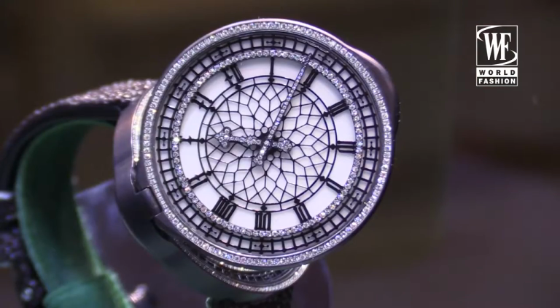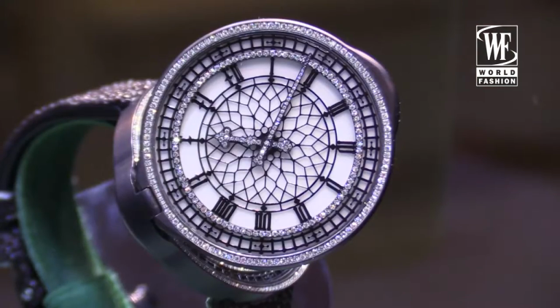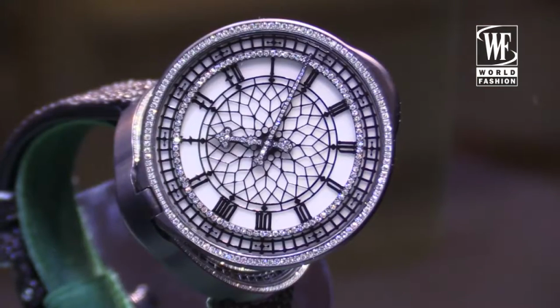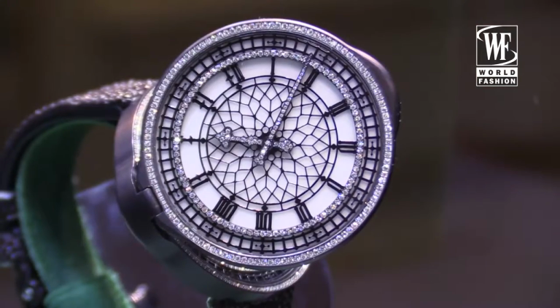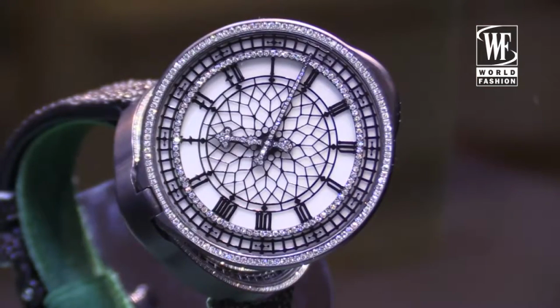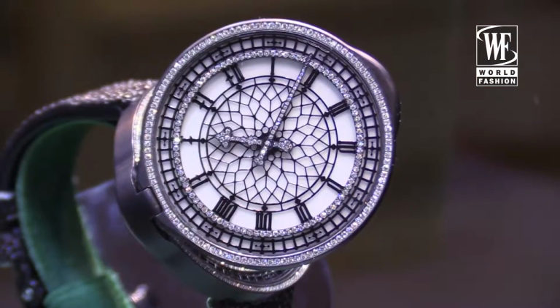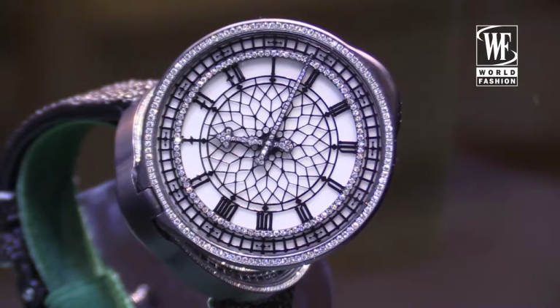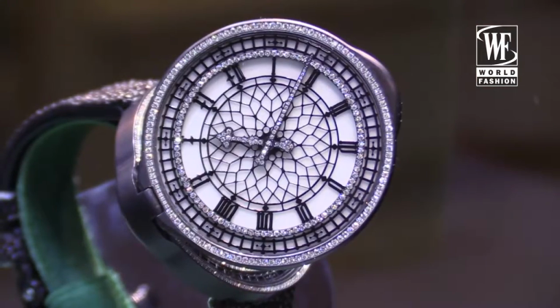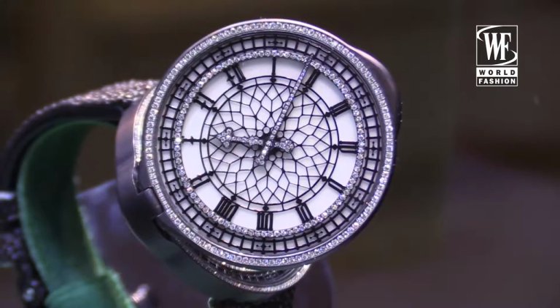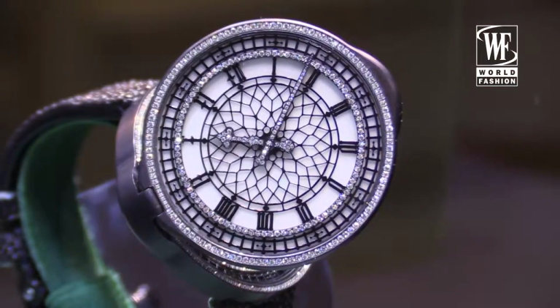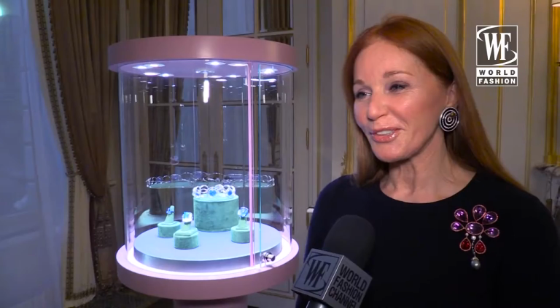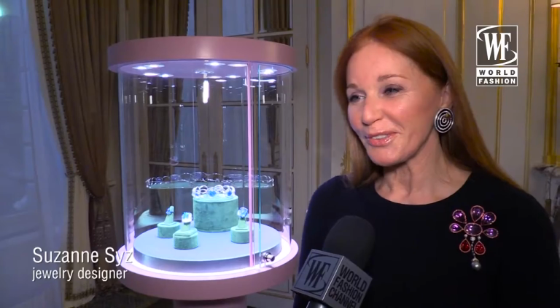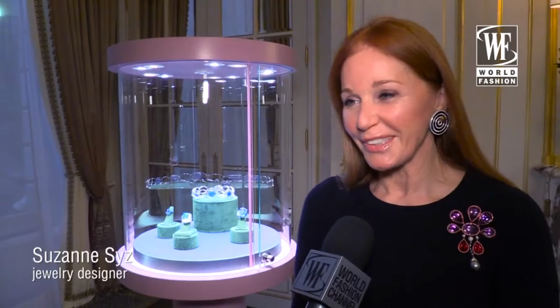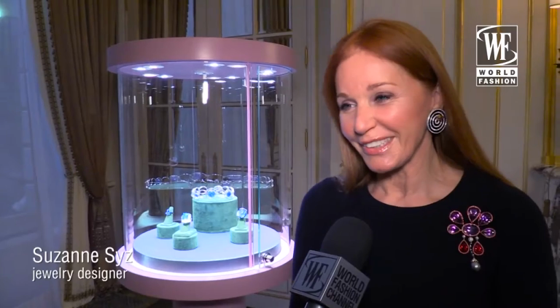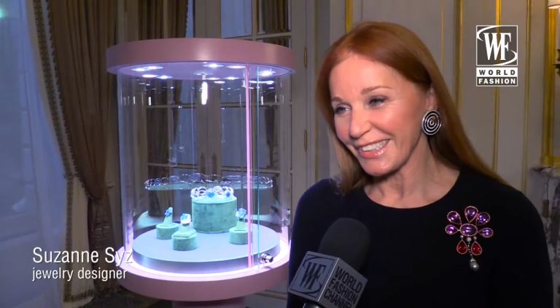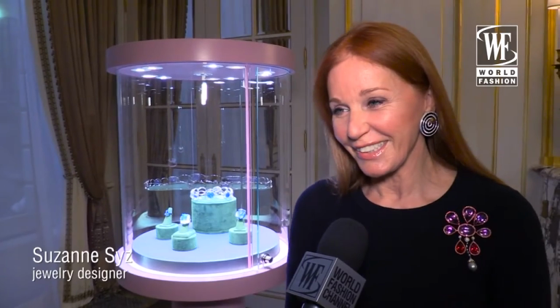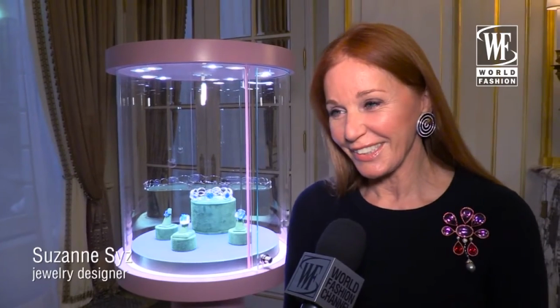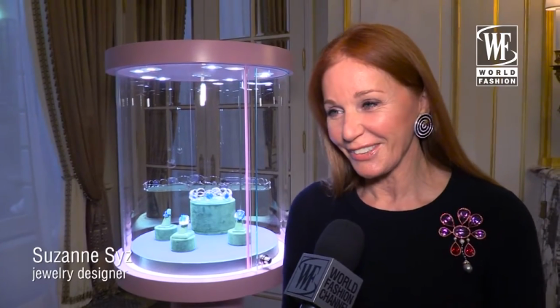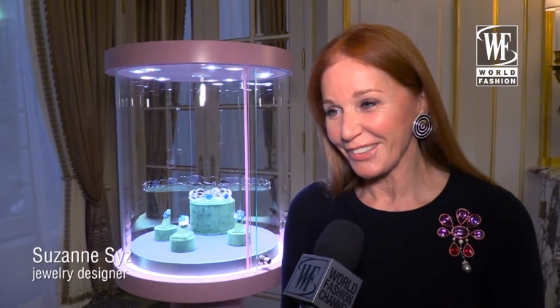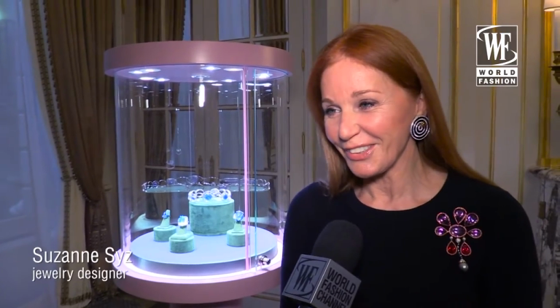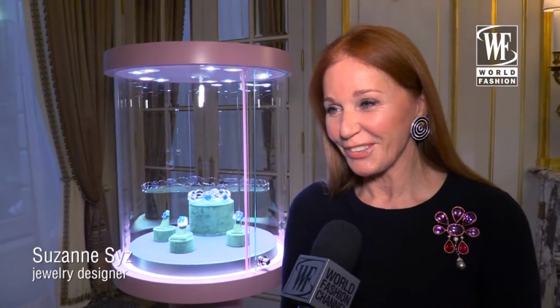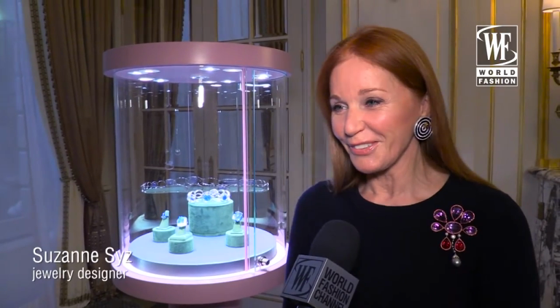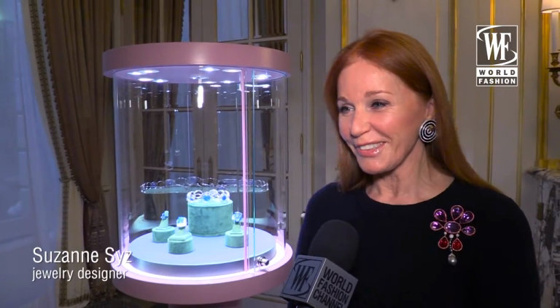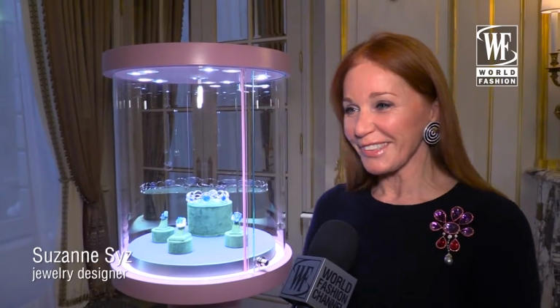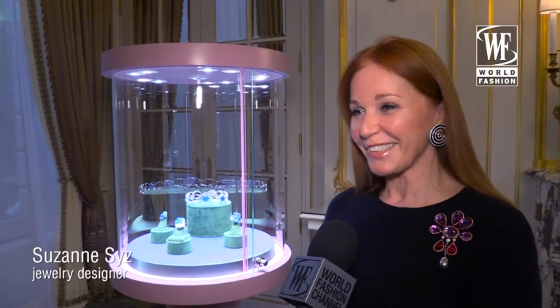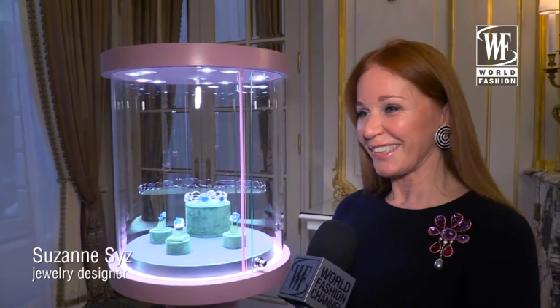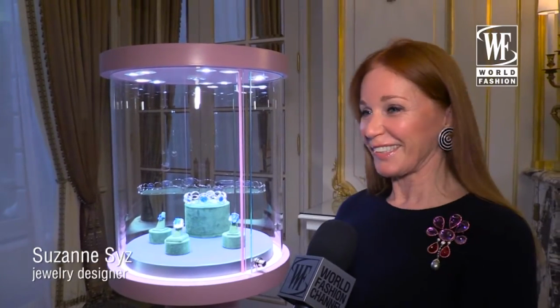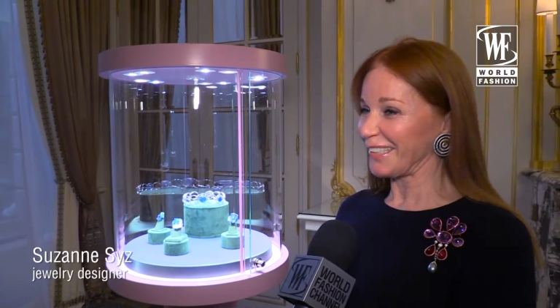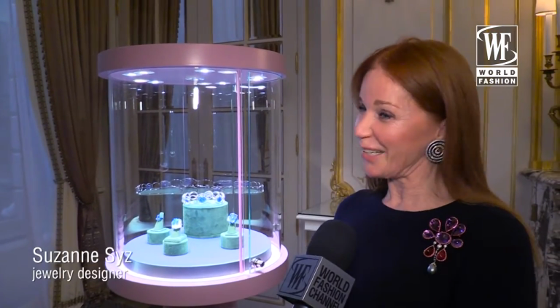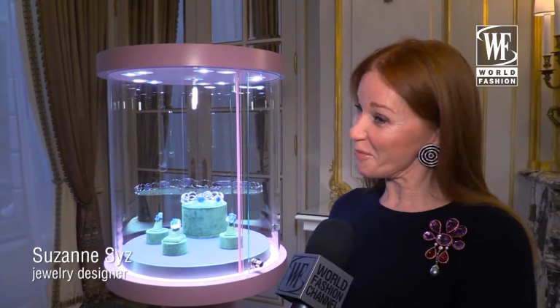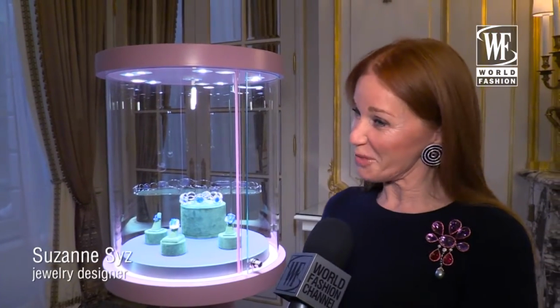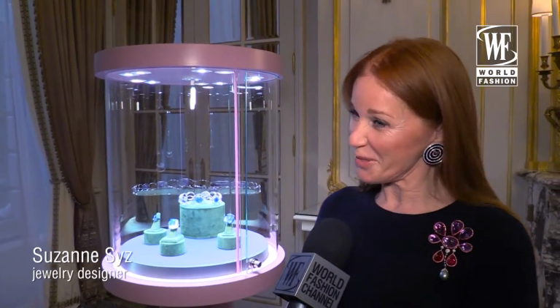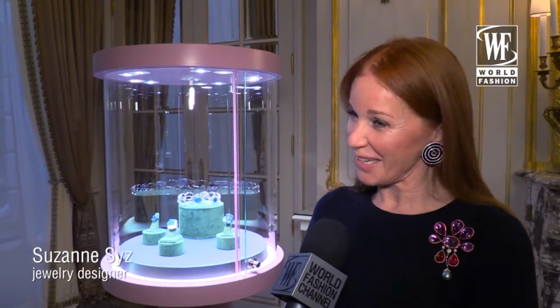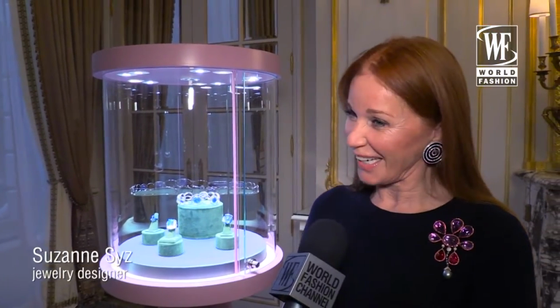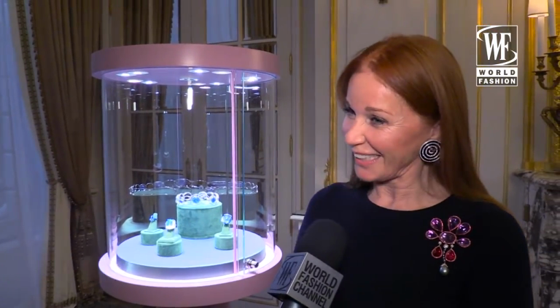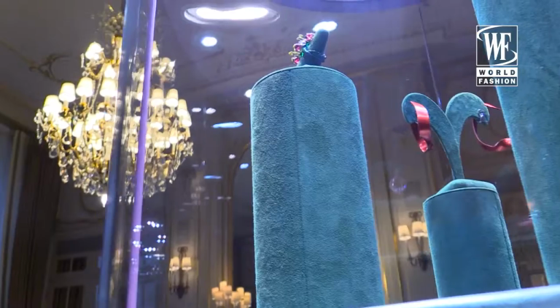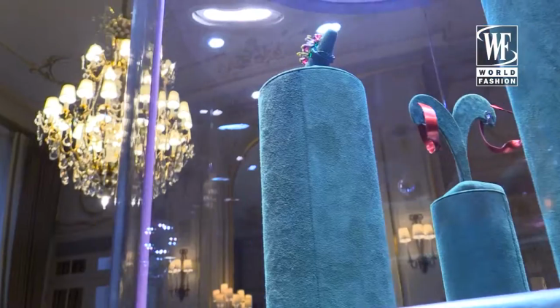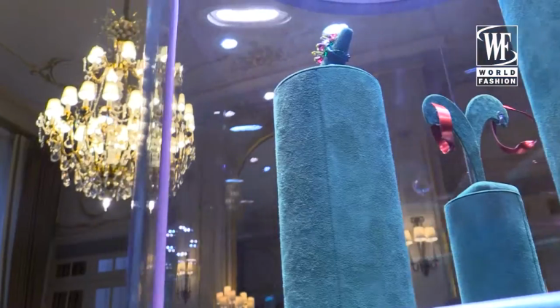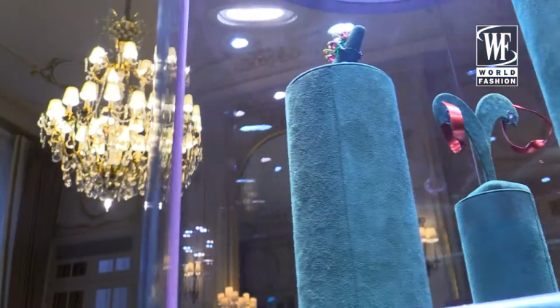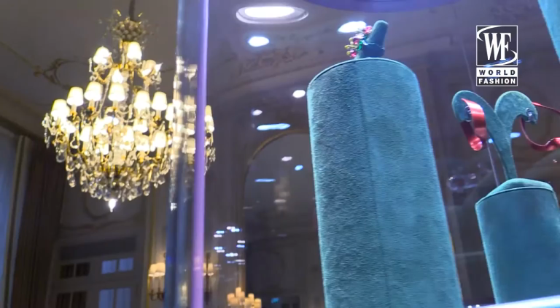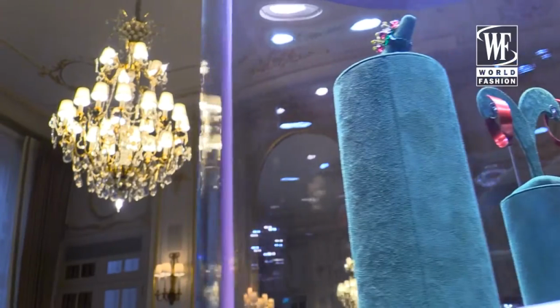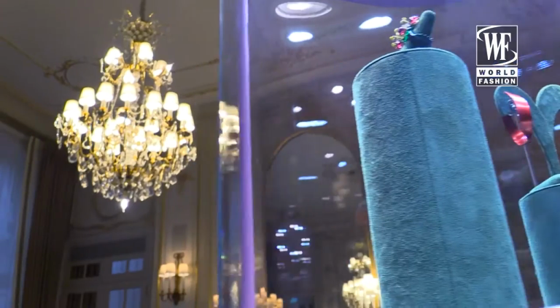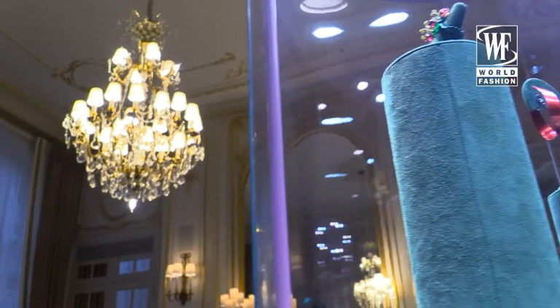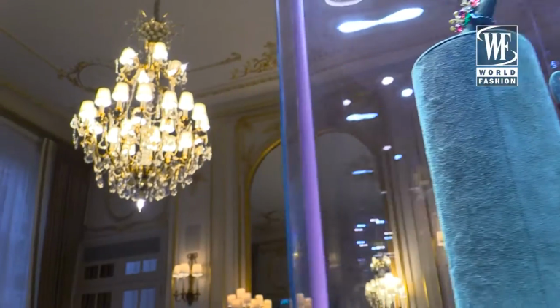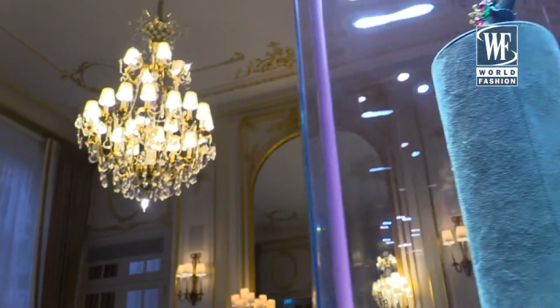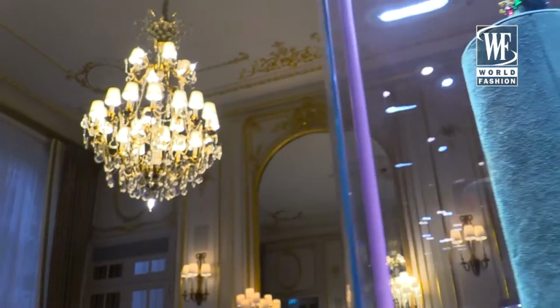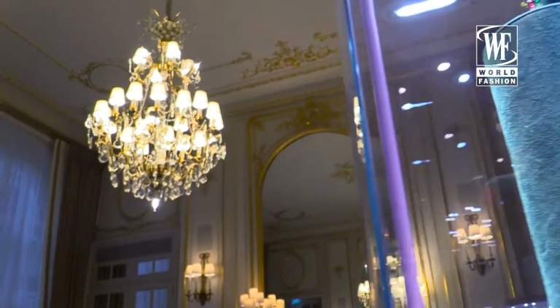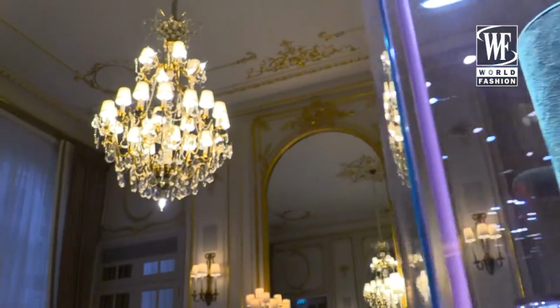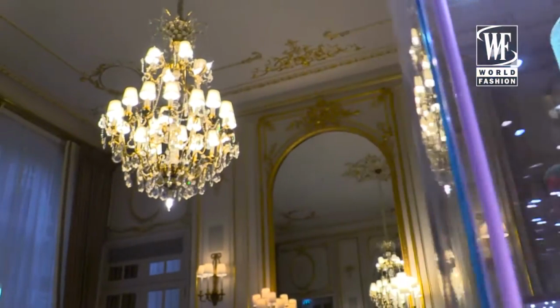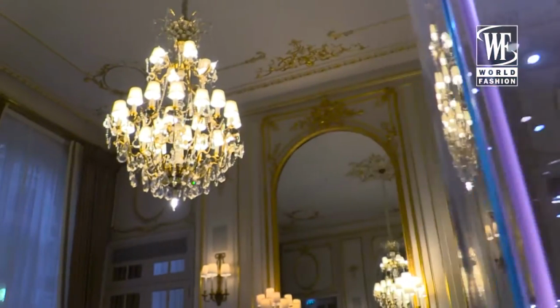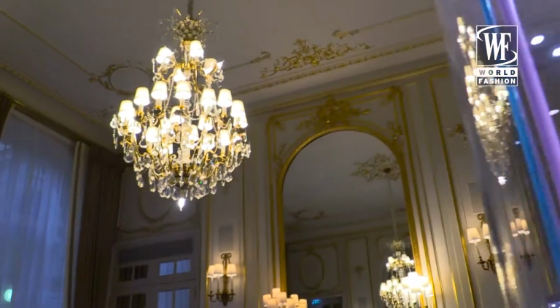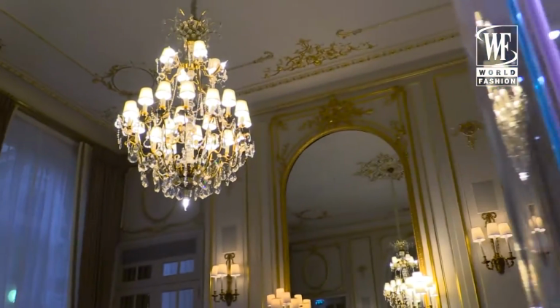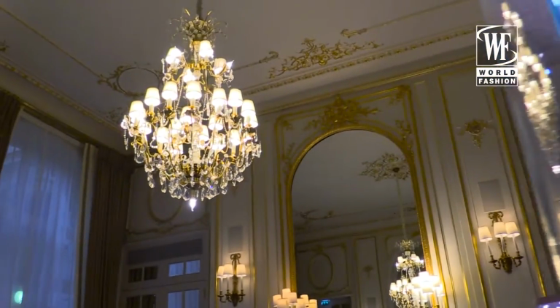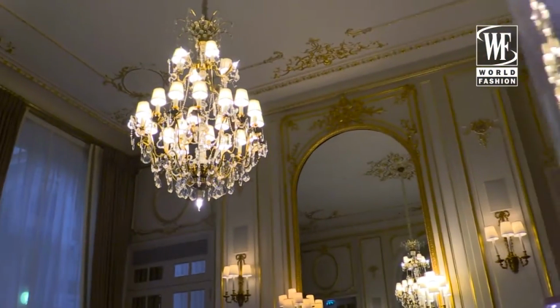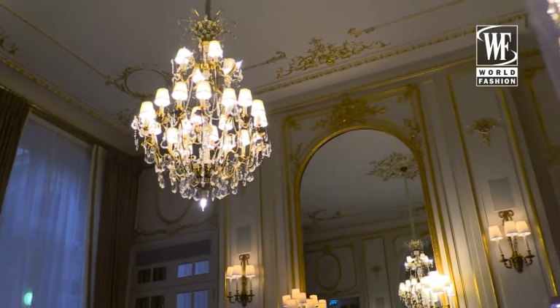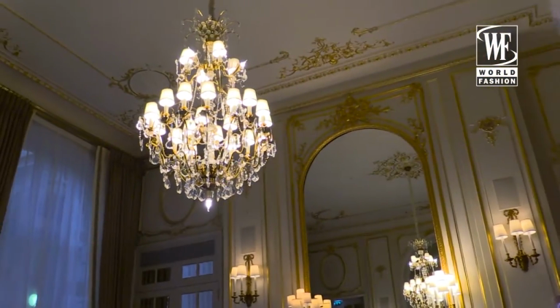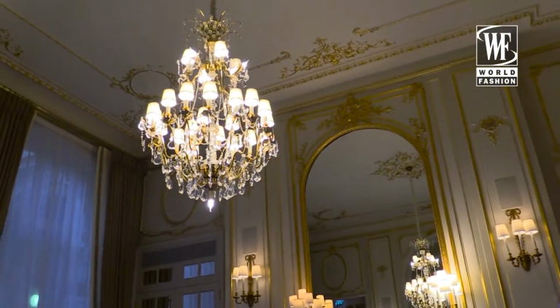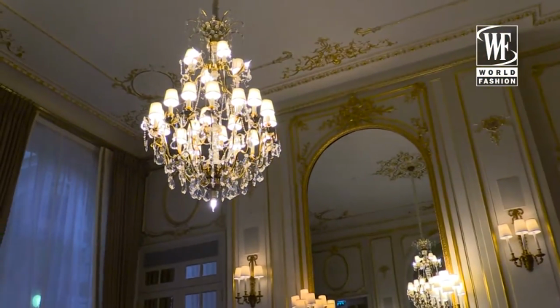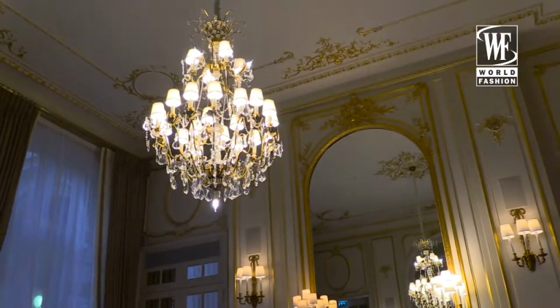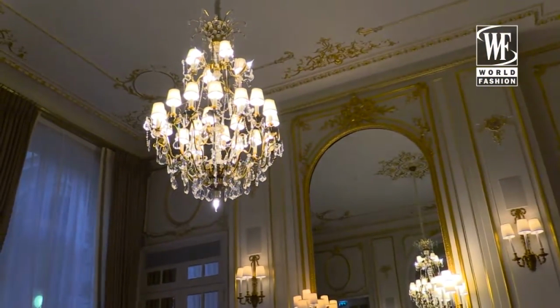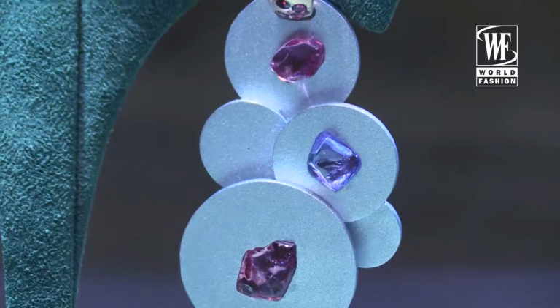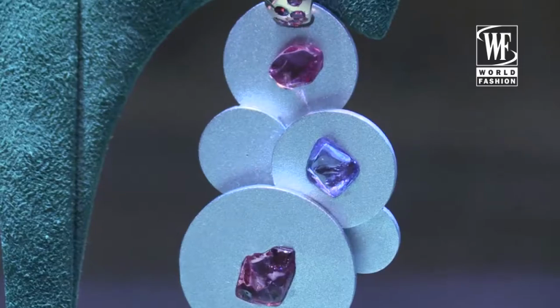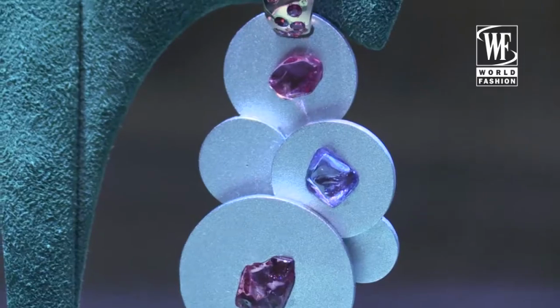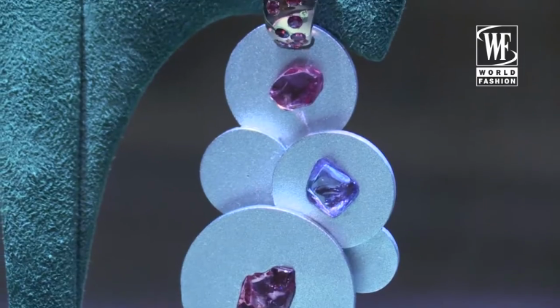You are at Suzanne Seeds Art Jewels. I'm Suzanne, and we are at the Ritz showing for the Couture Week.